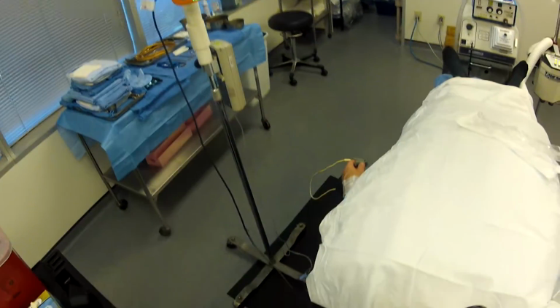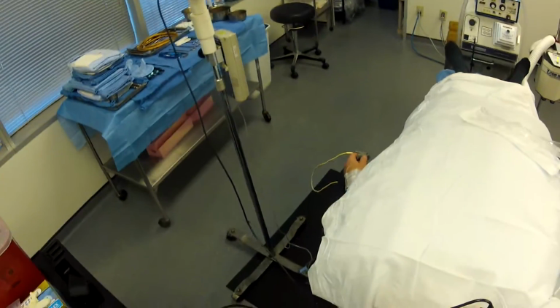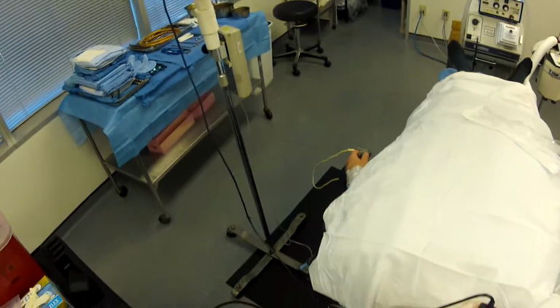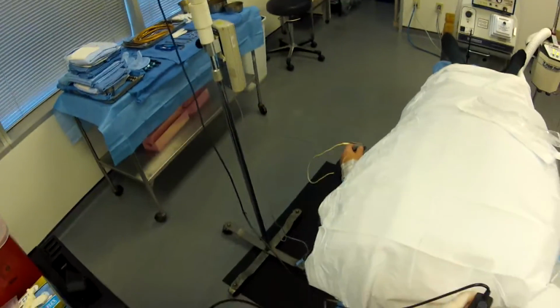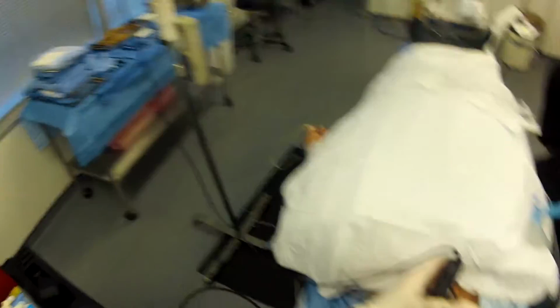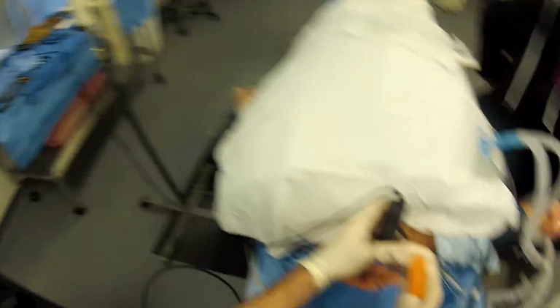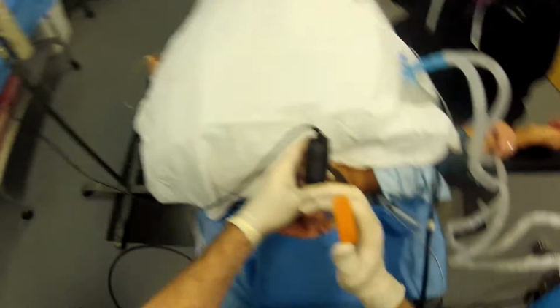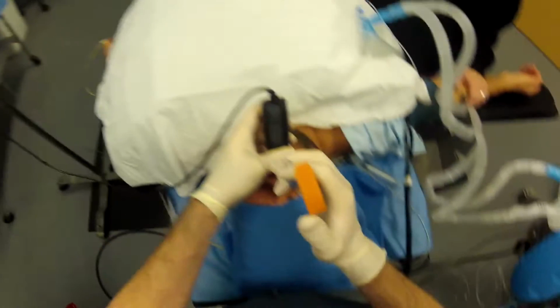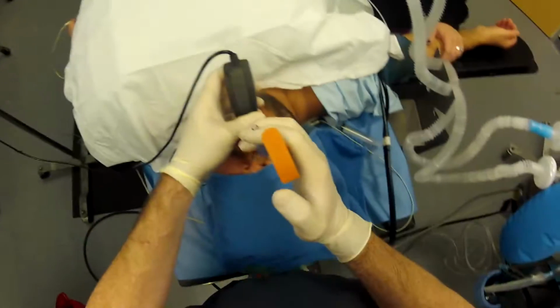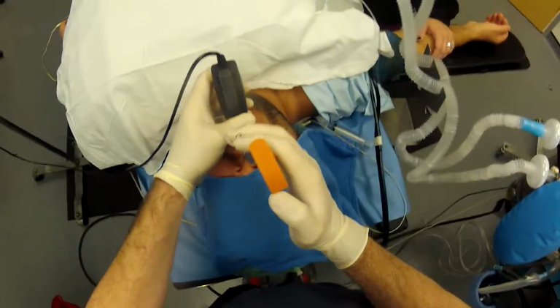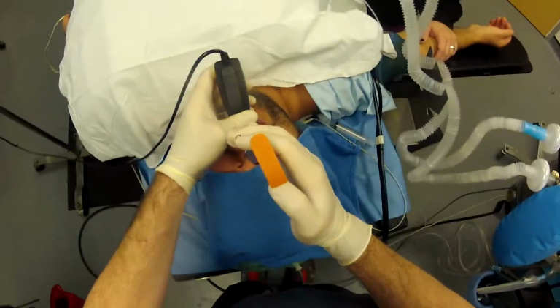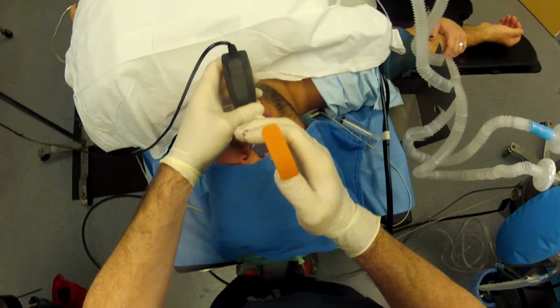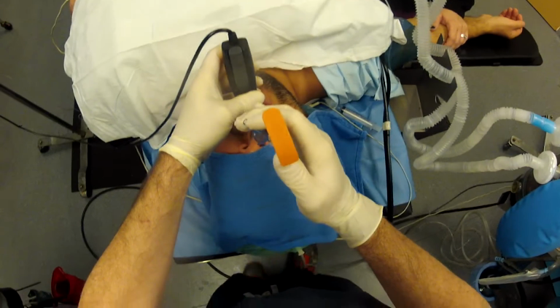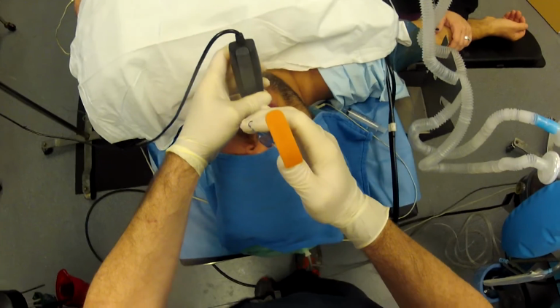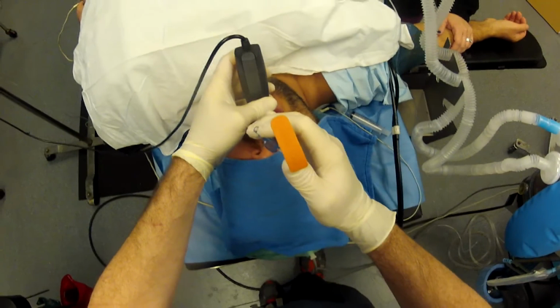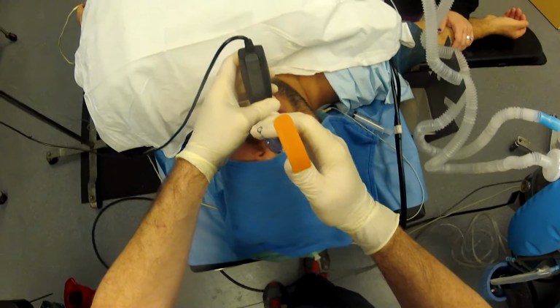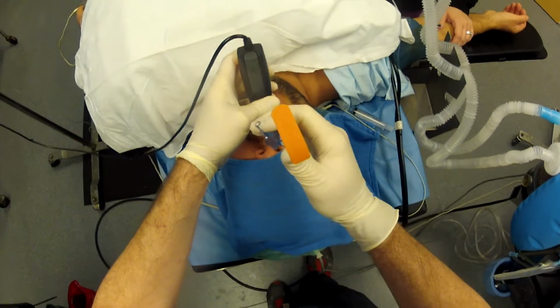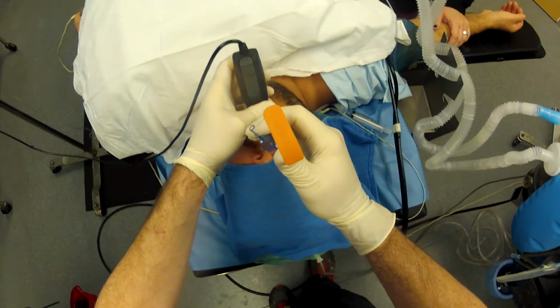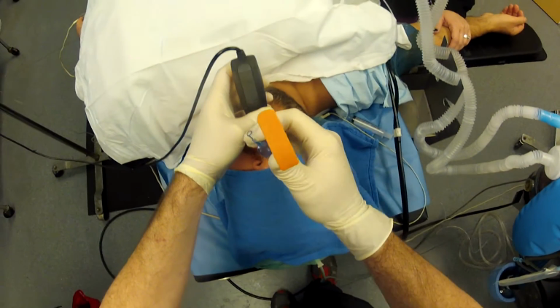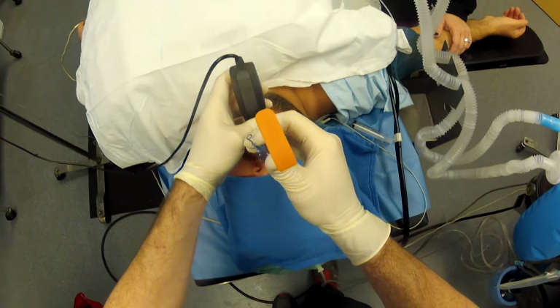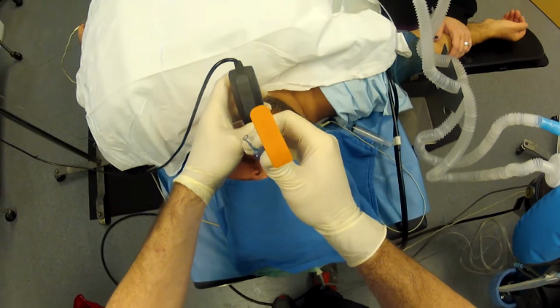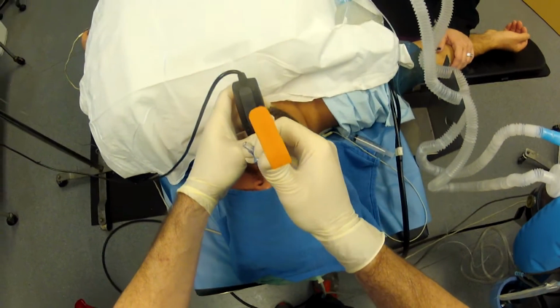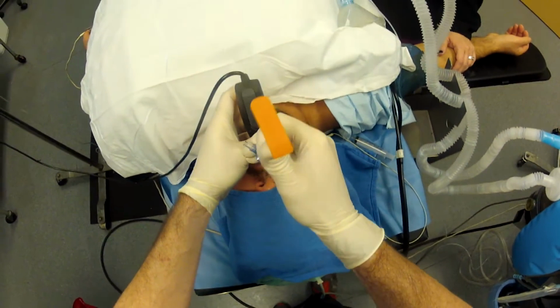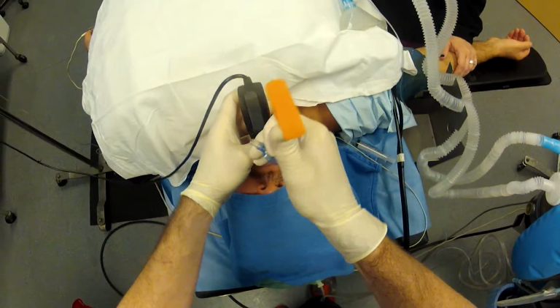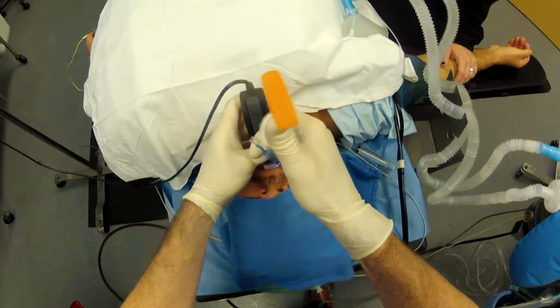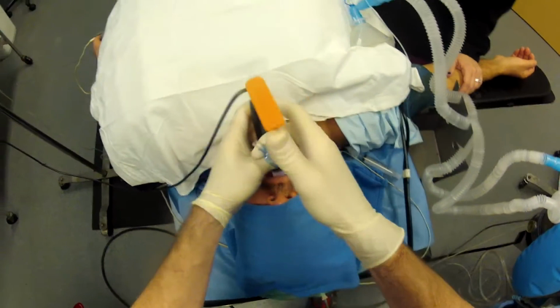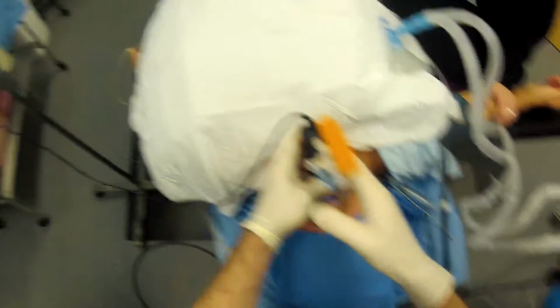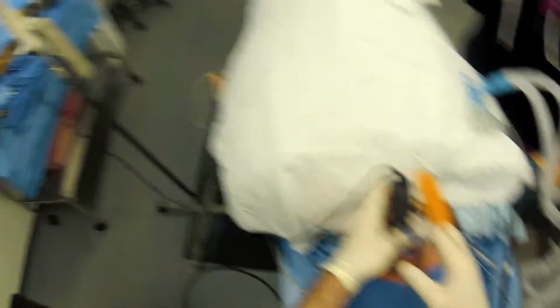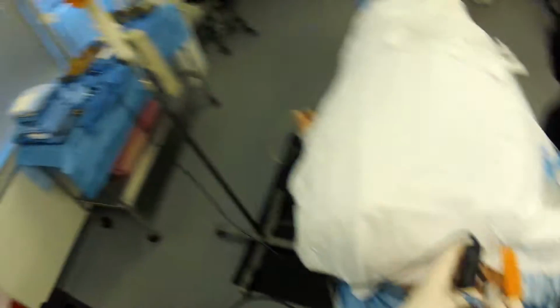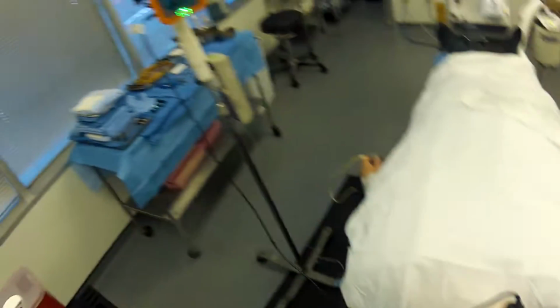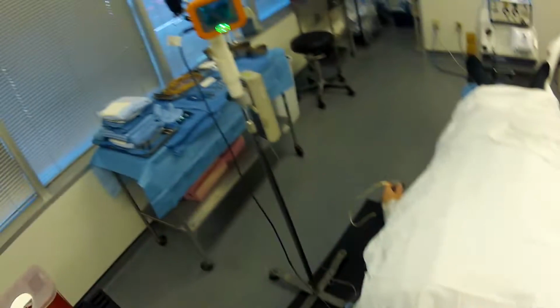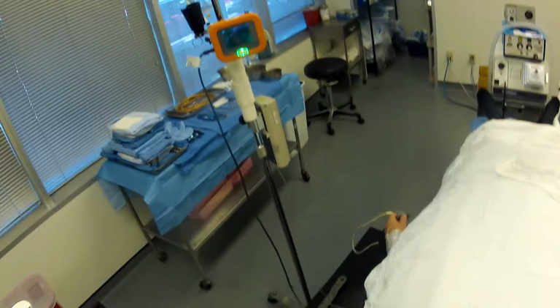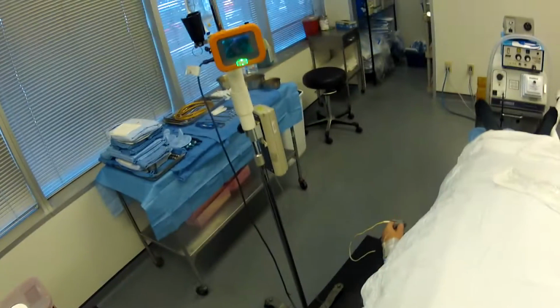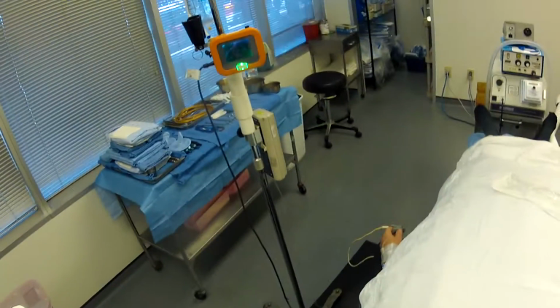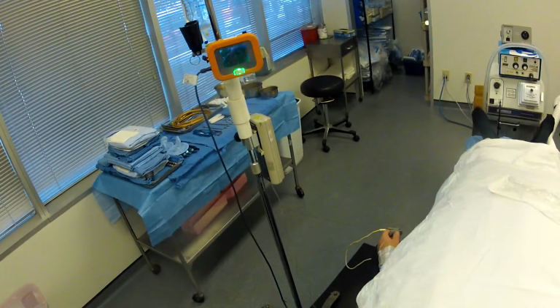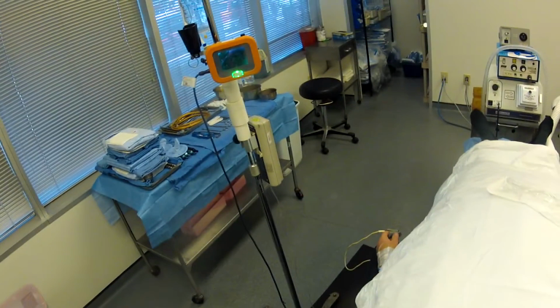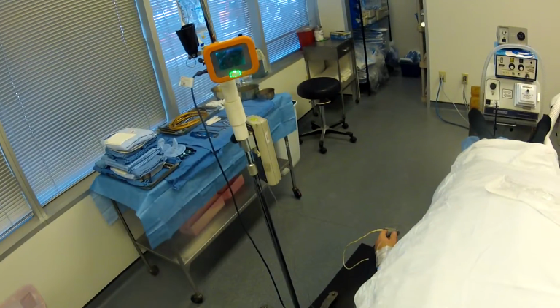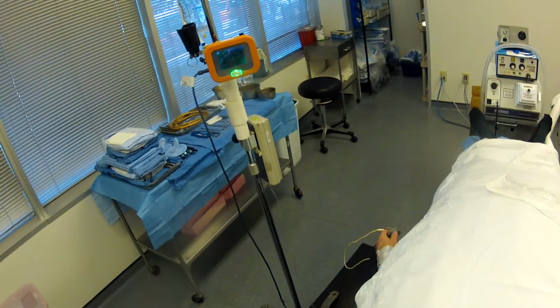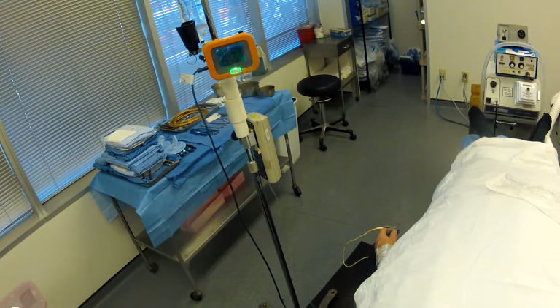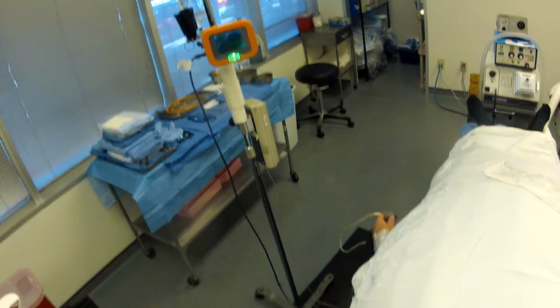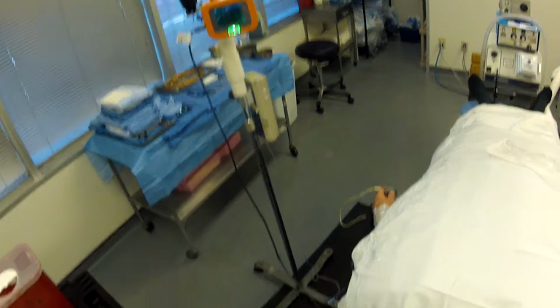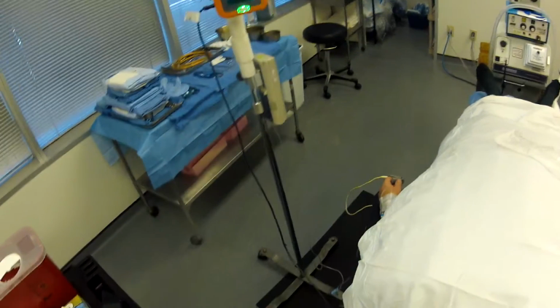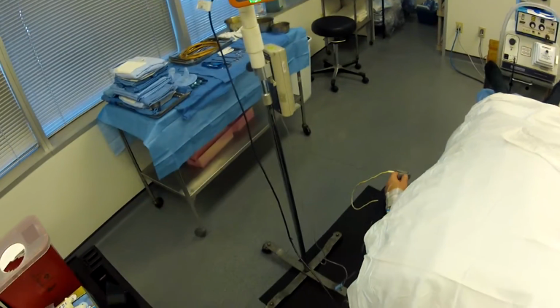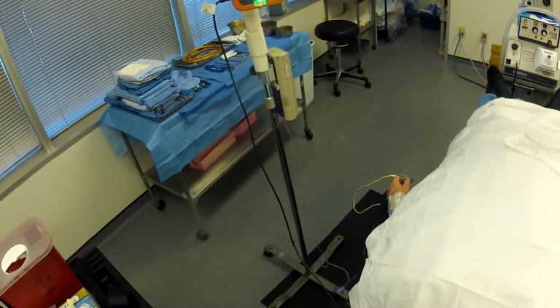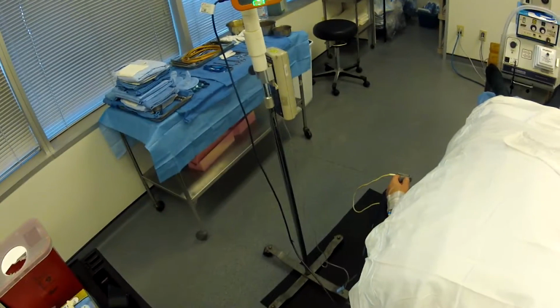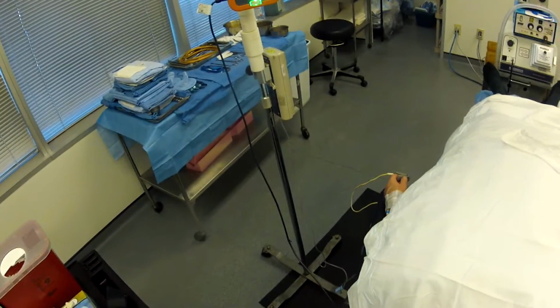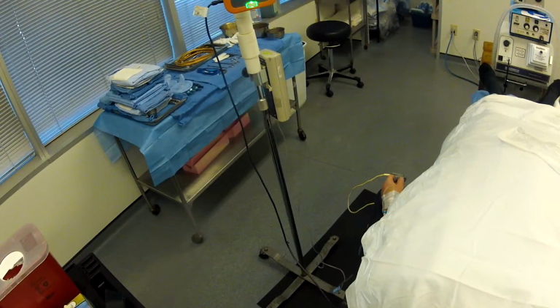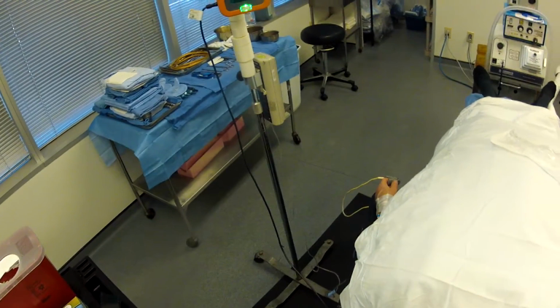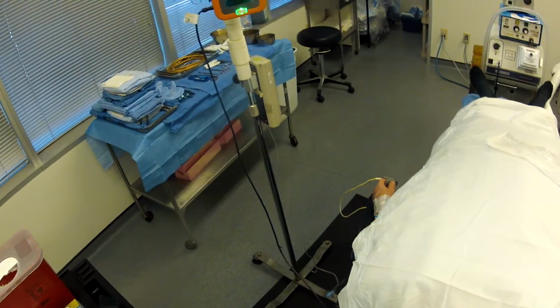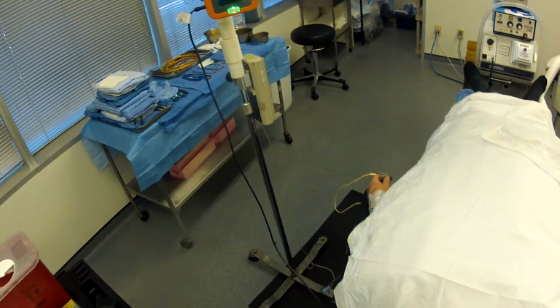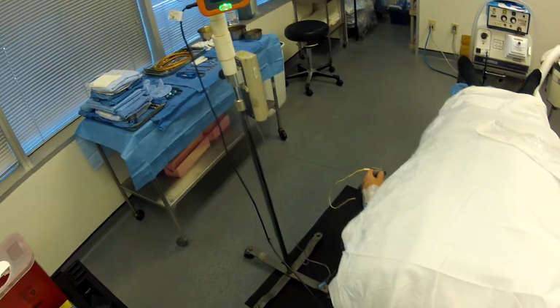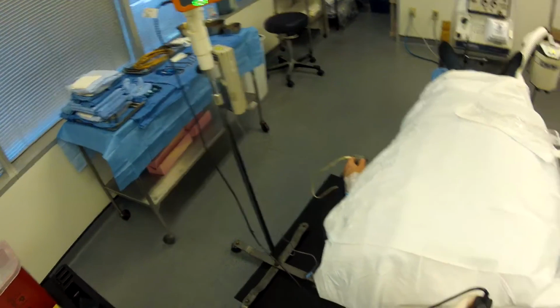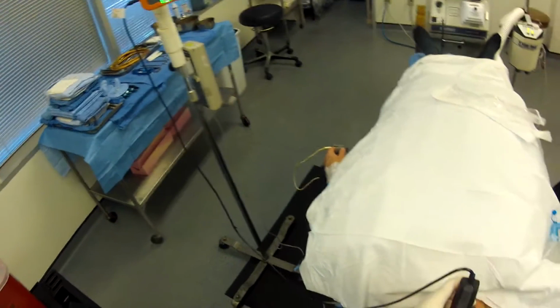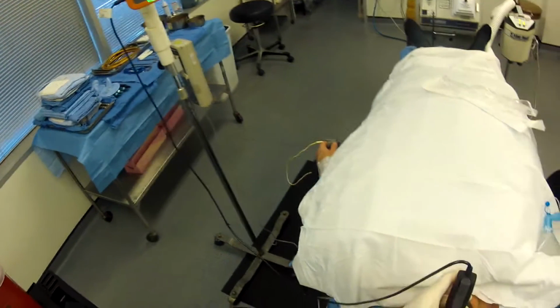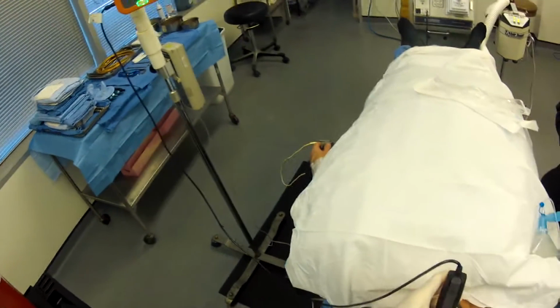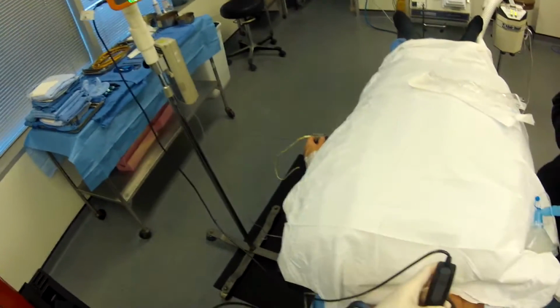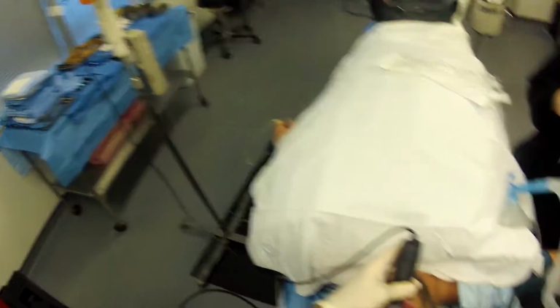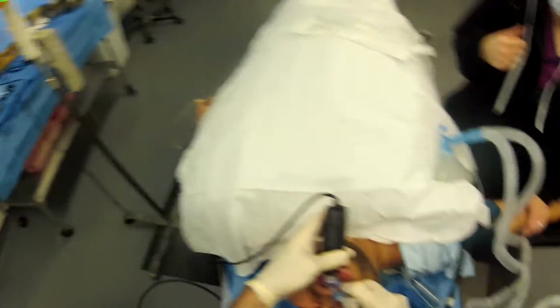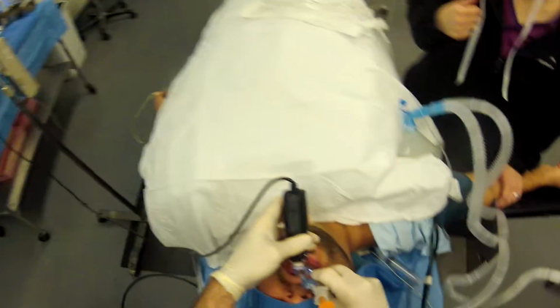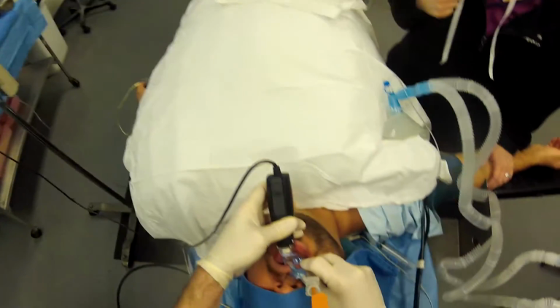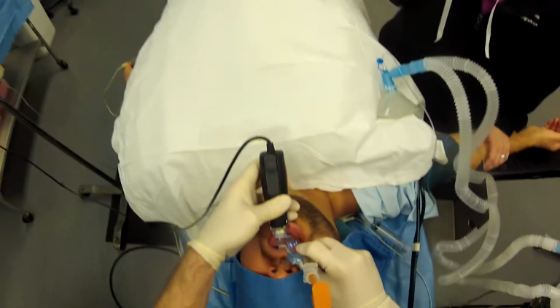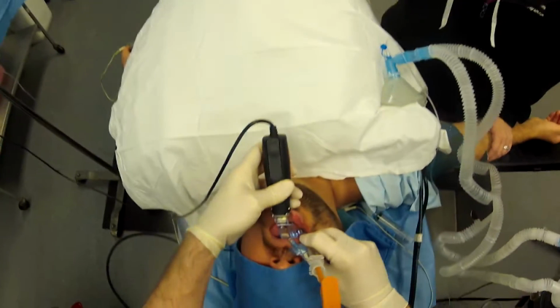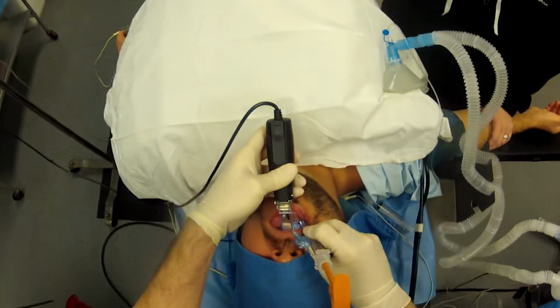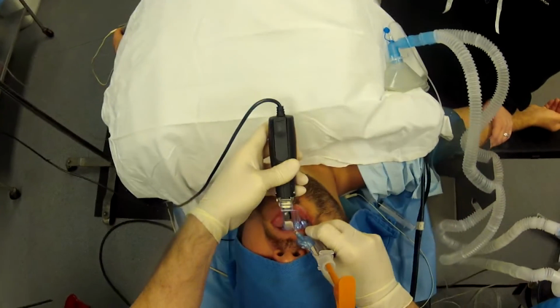We're going to stop there, pull the styloid back, finish advancing the tube, and great intubation.